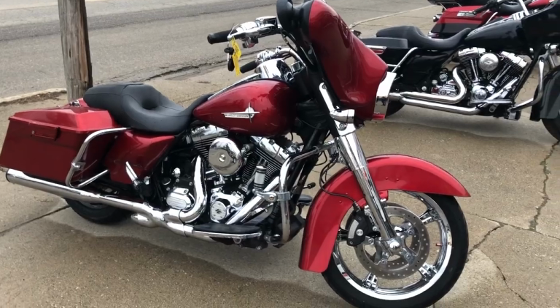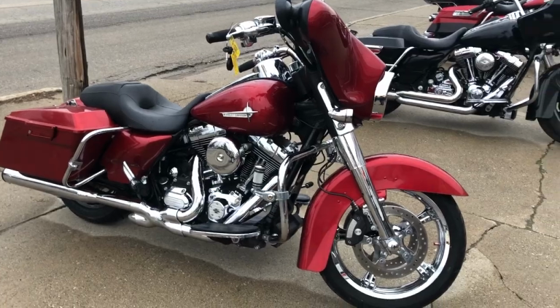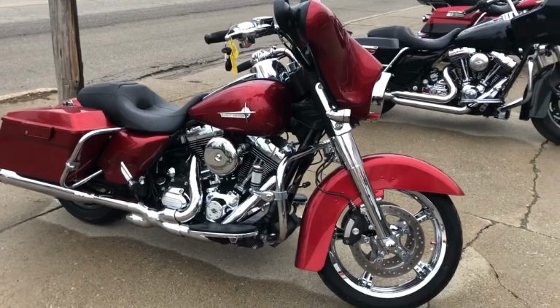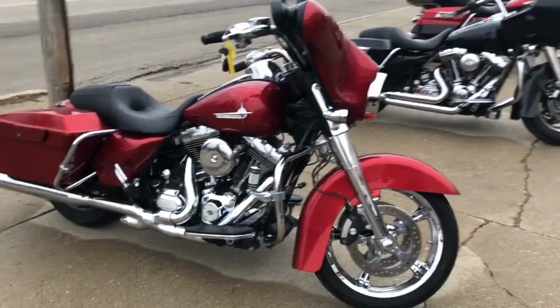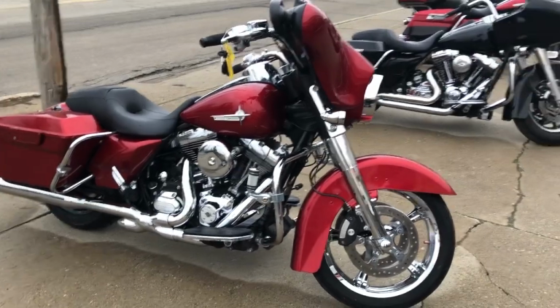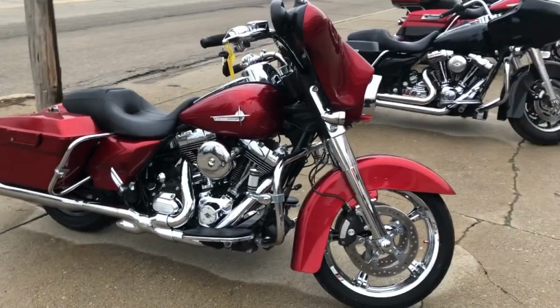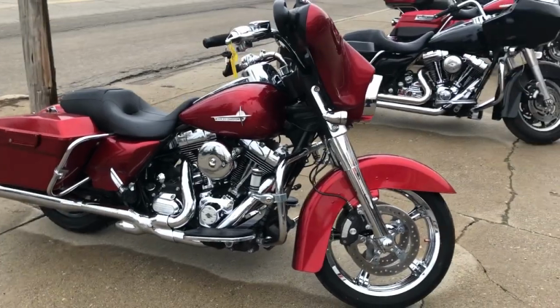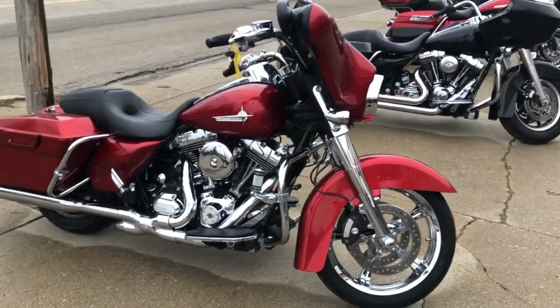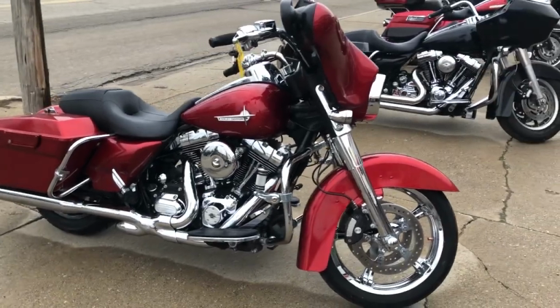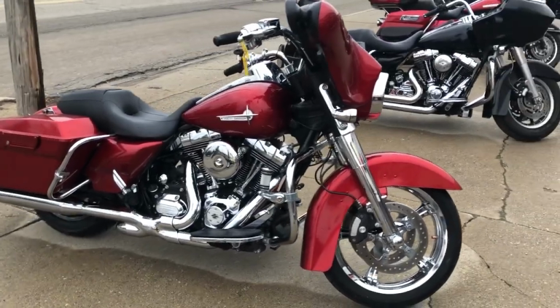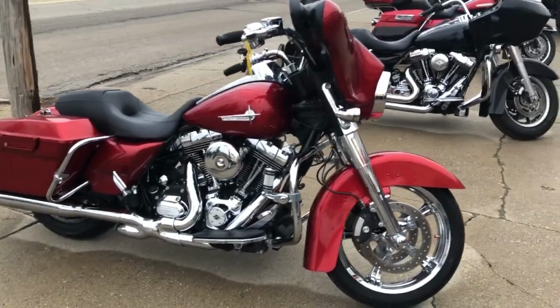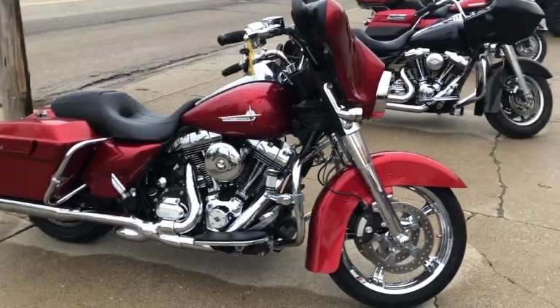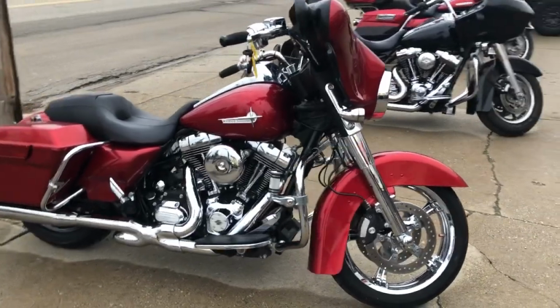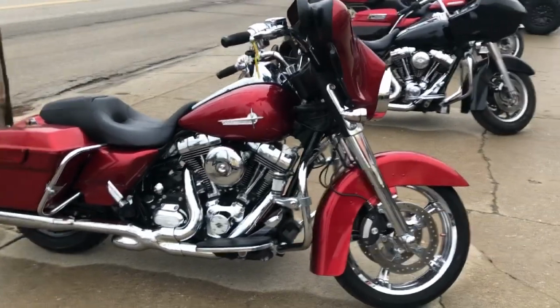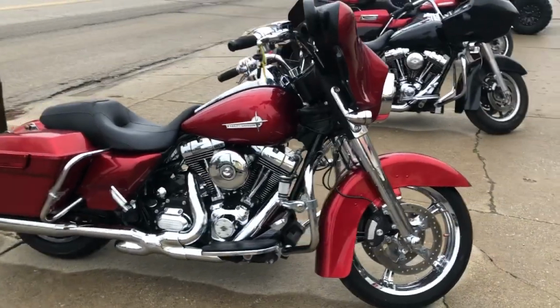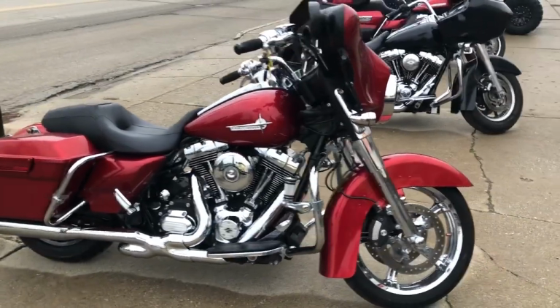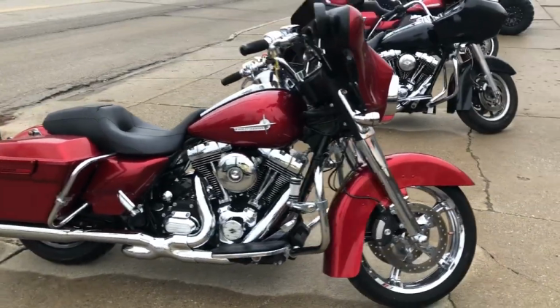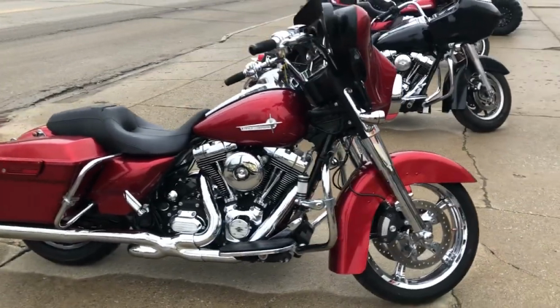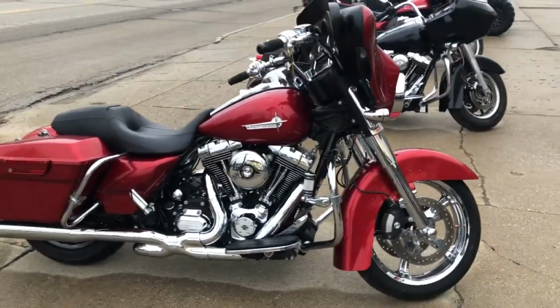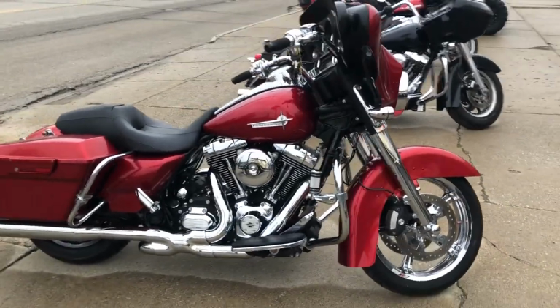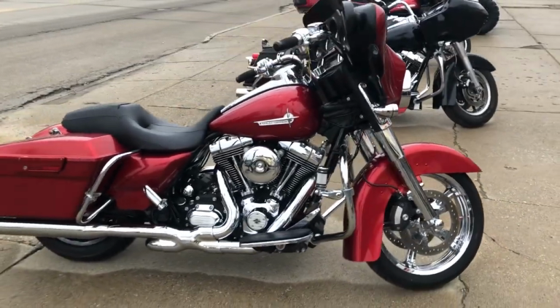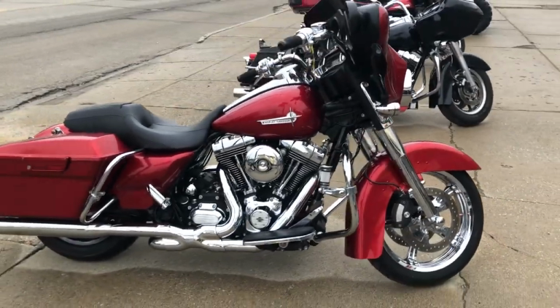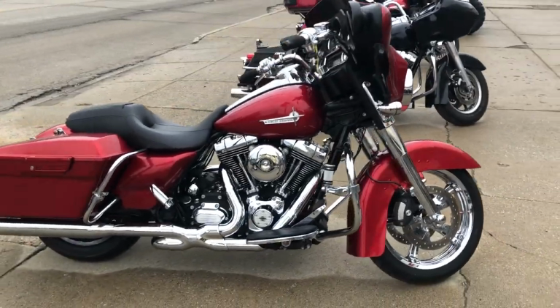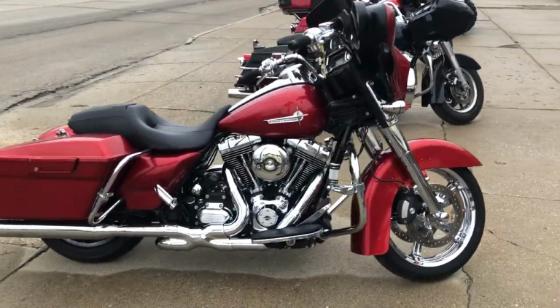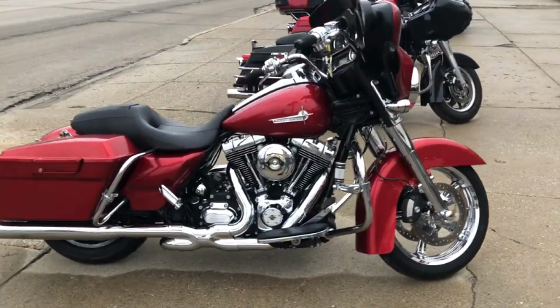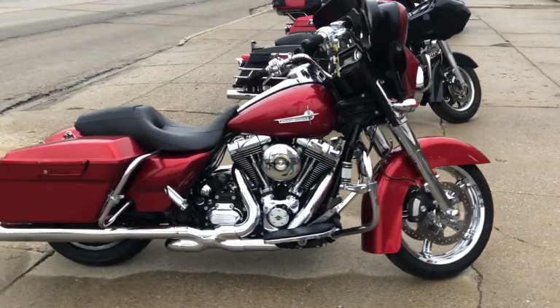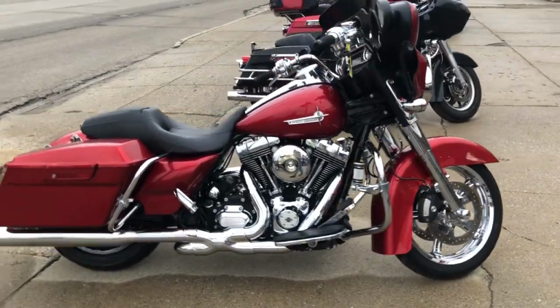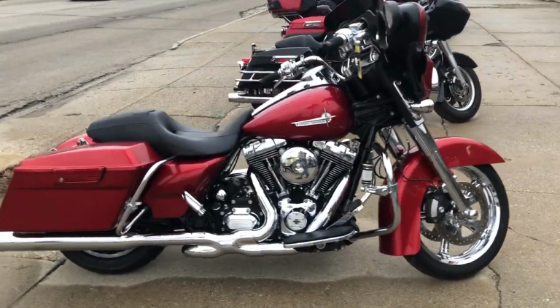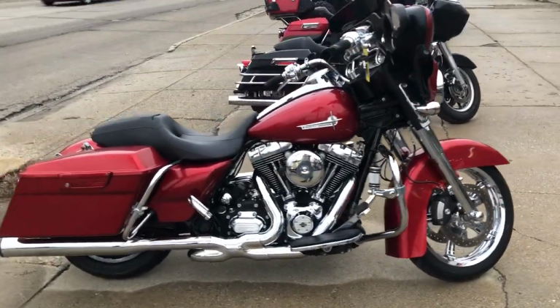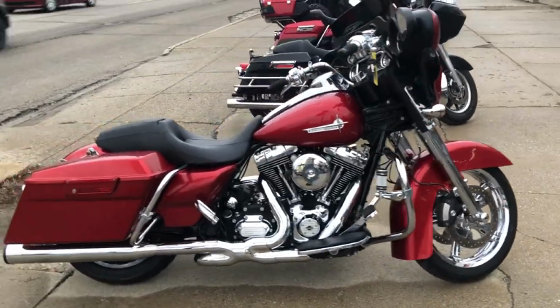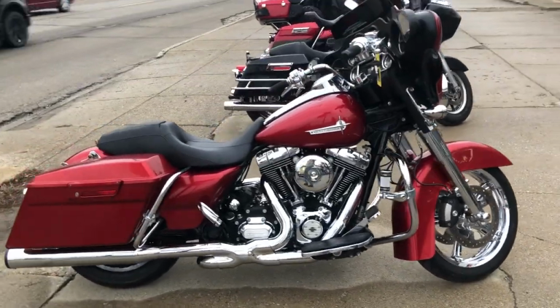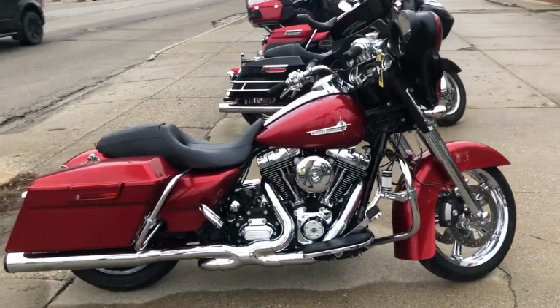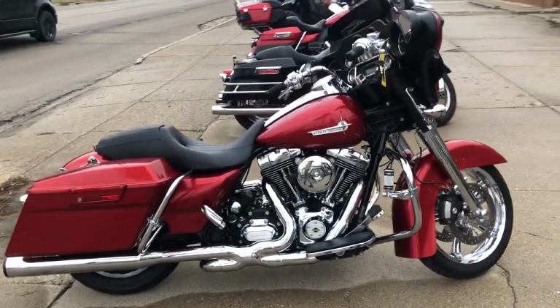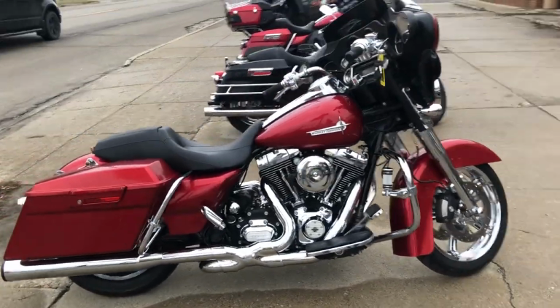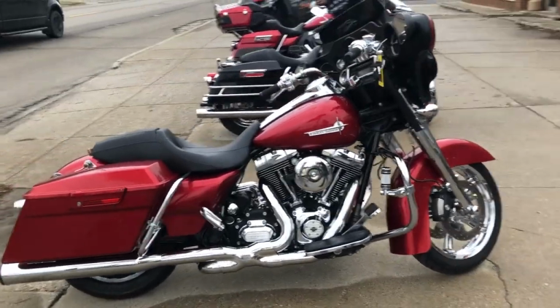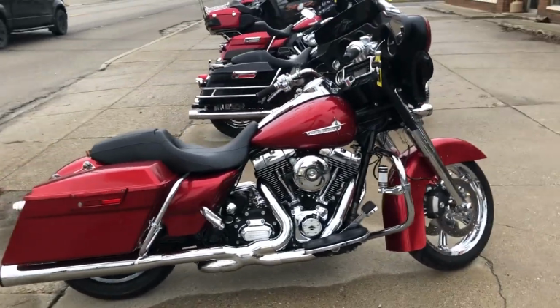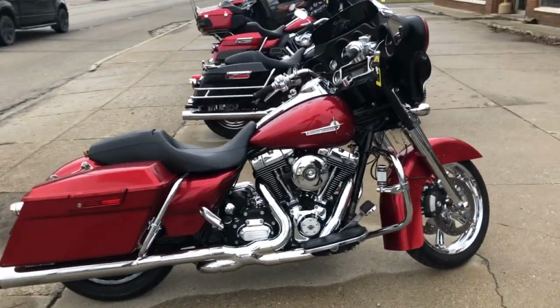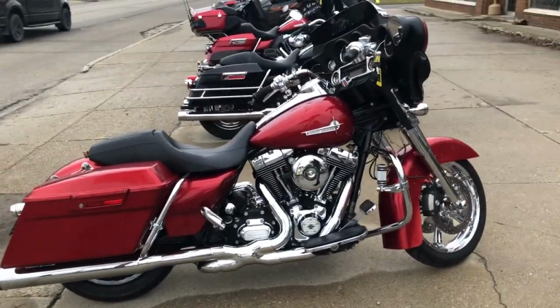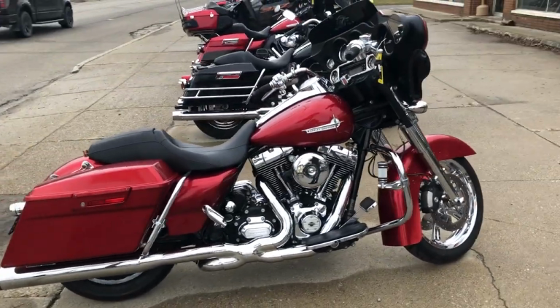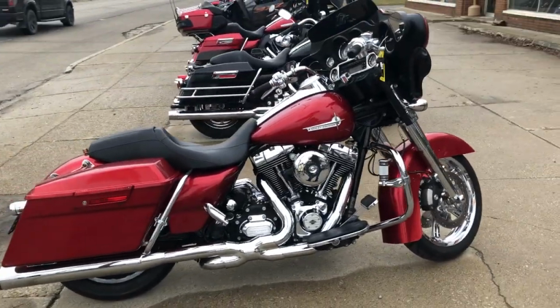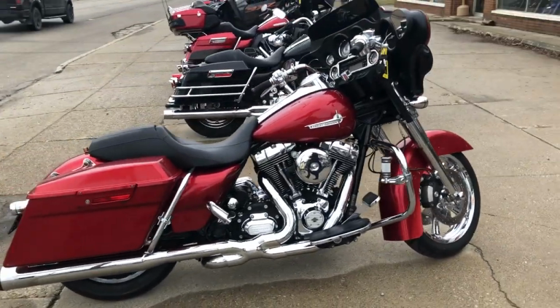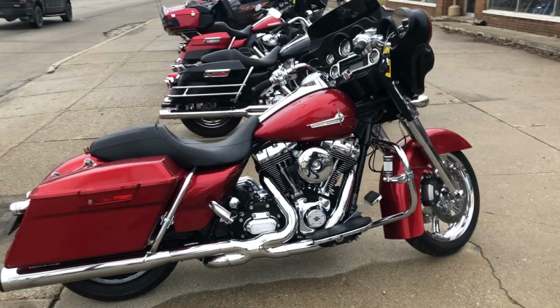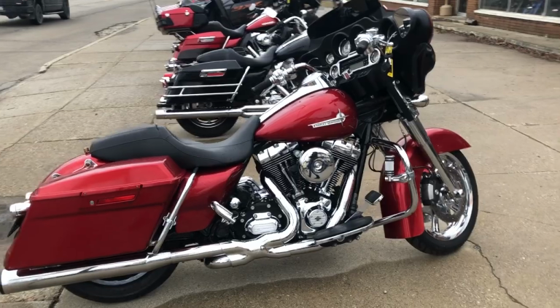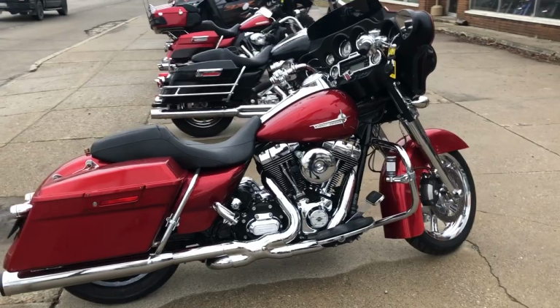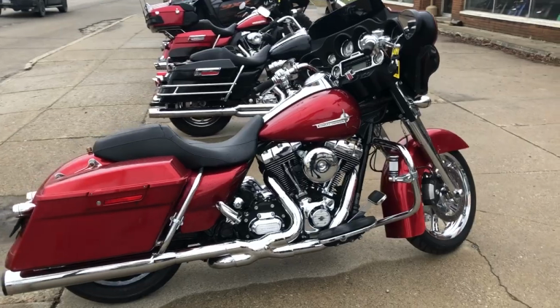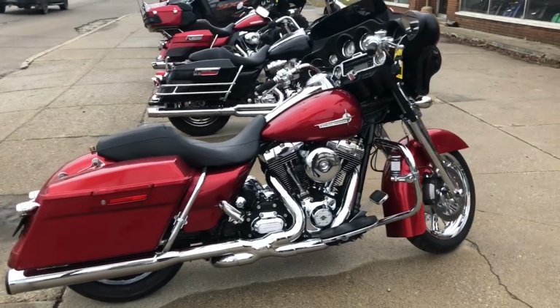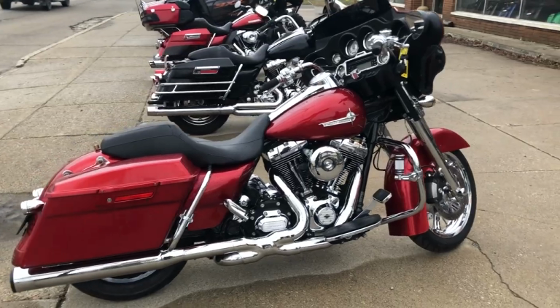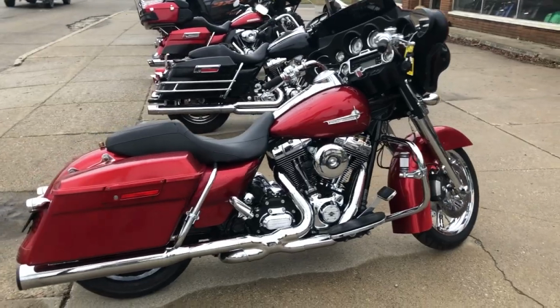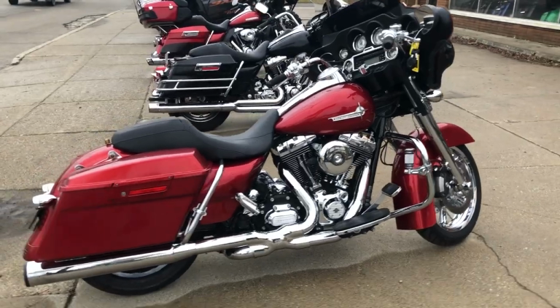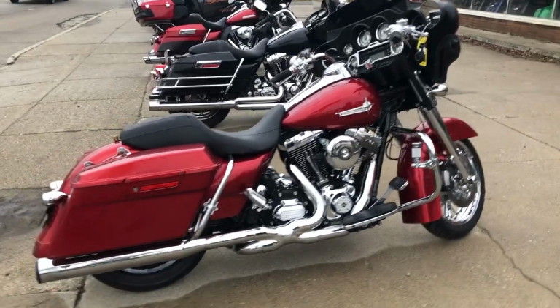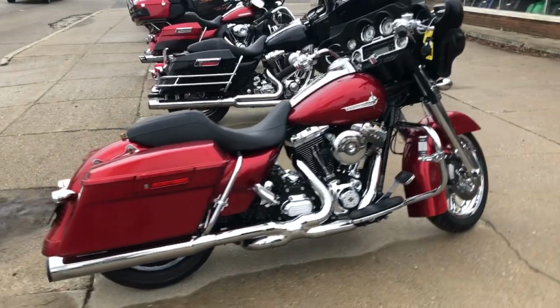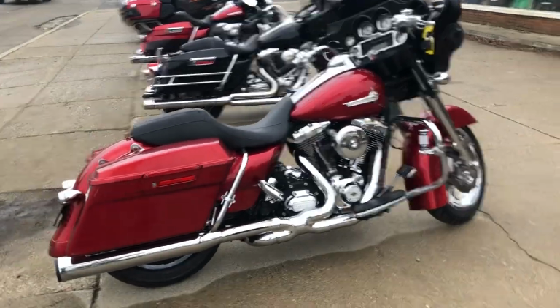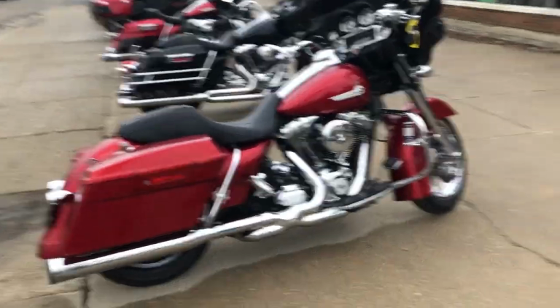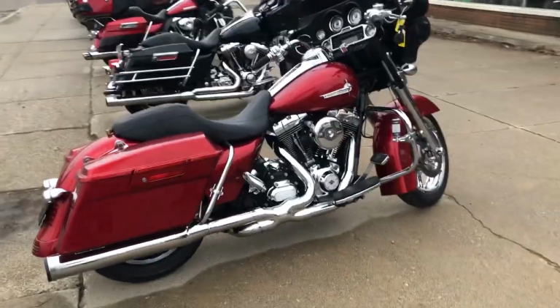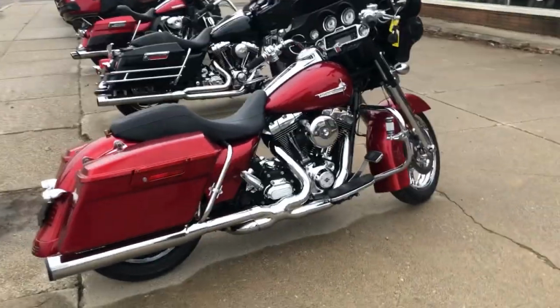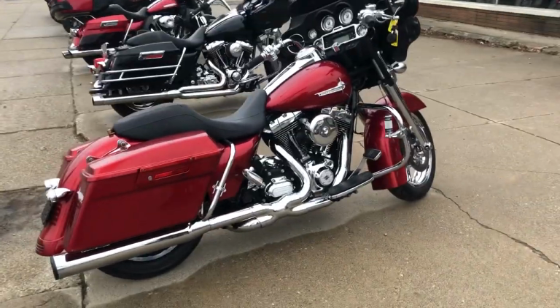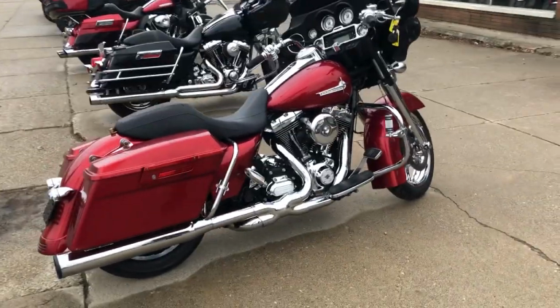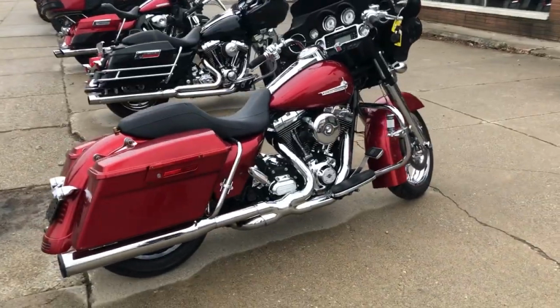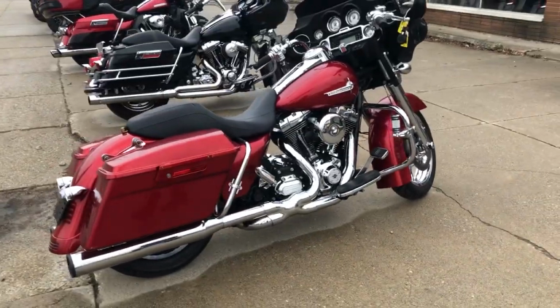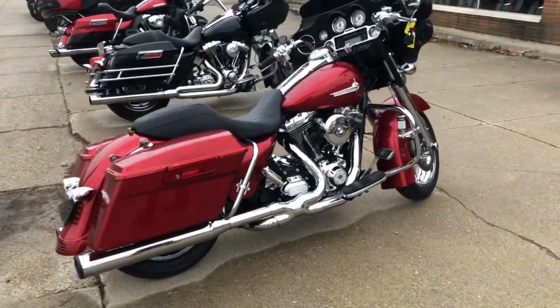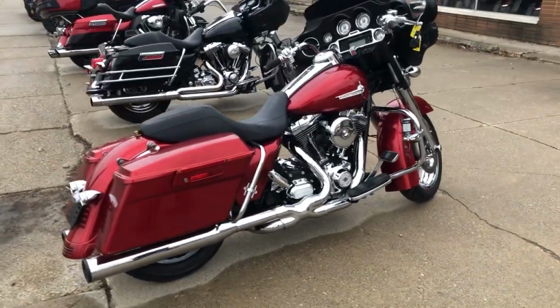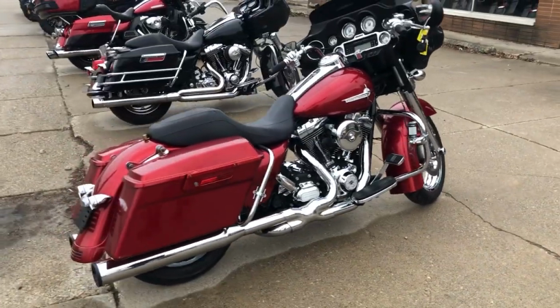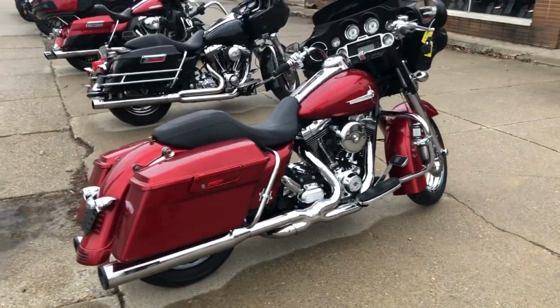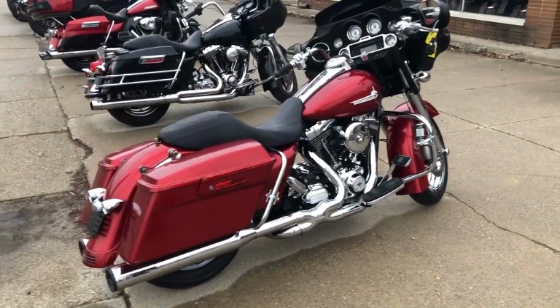Hey guys, it's PurplePowerSports.com here. We have a used Harley Street Glide for sale with over $4,000 in extras.